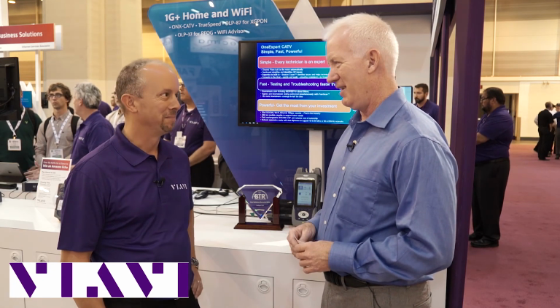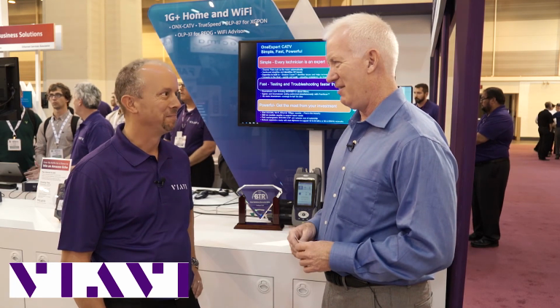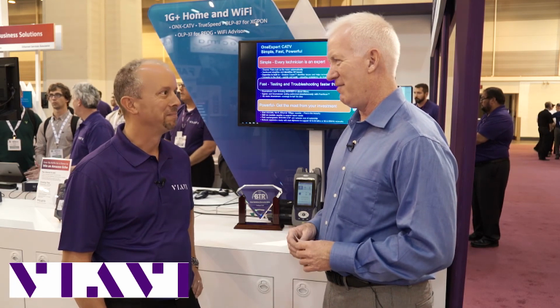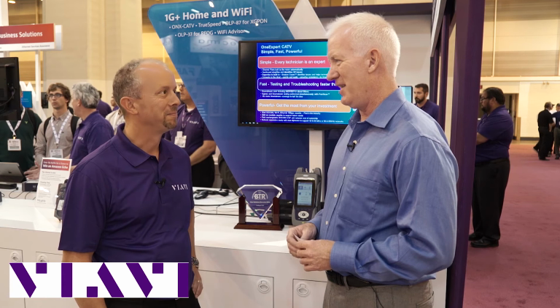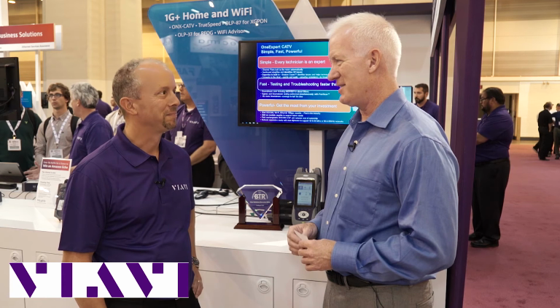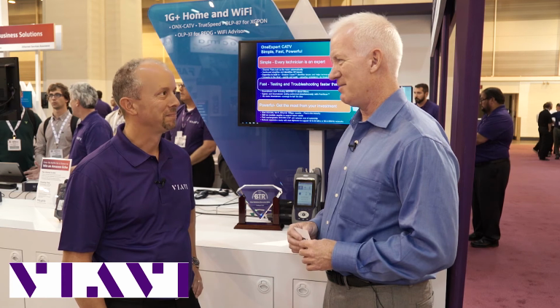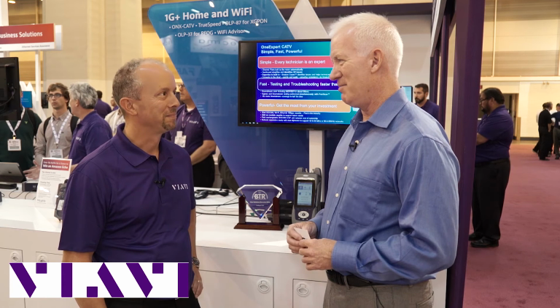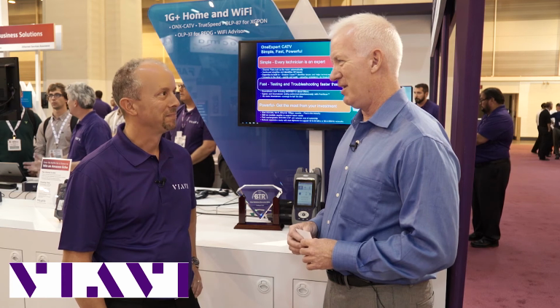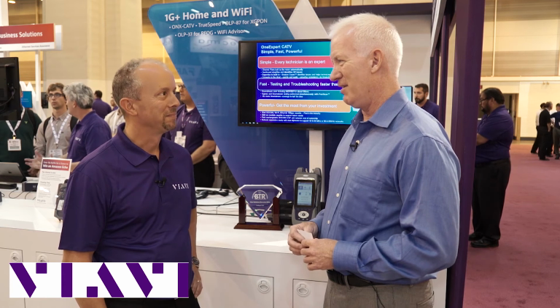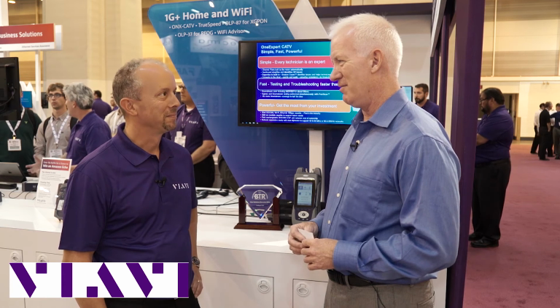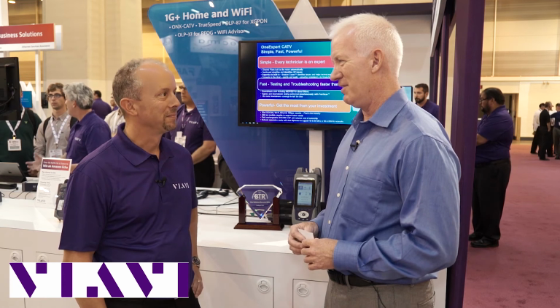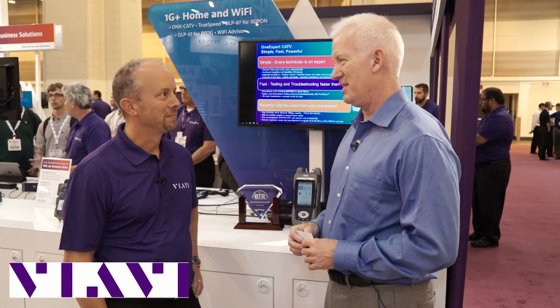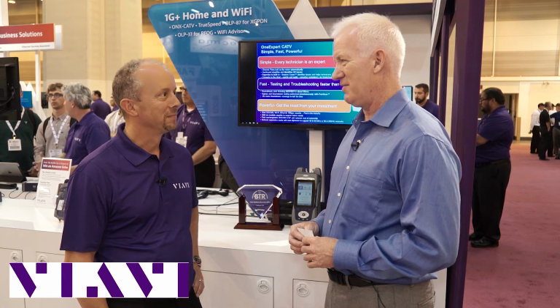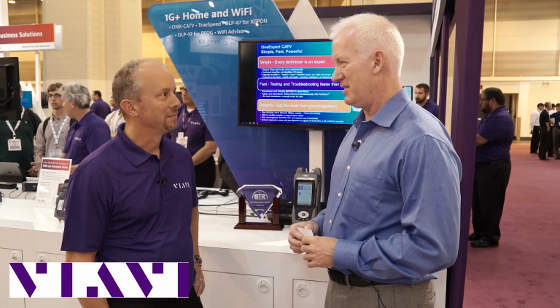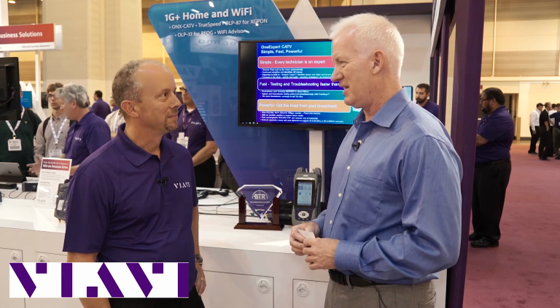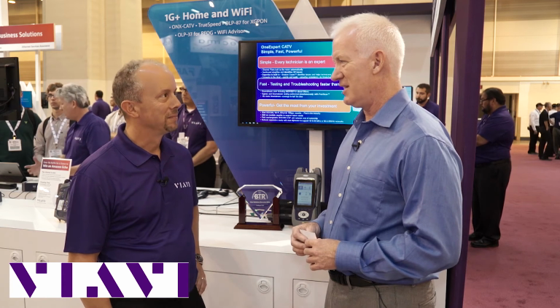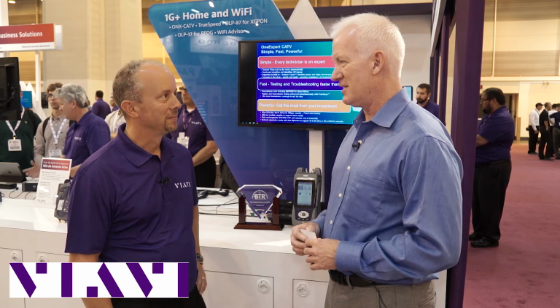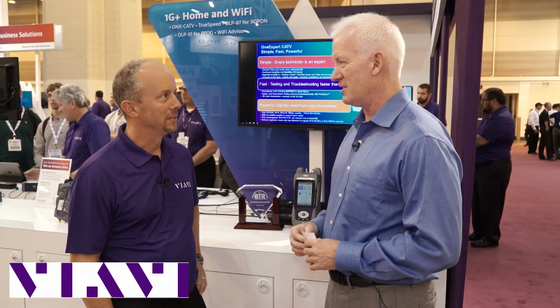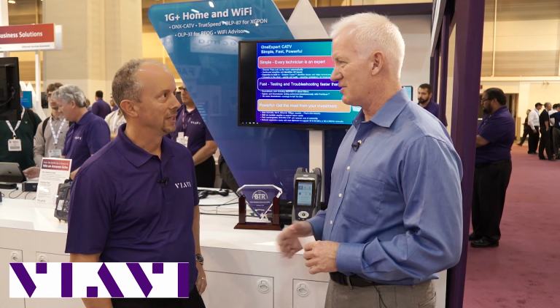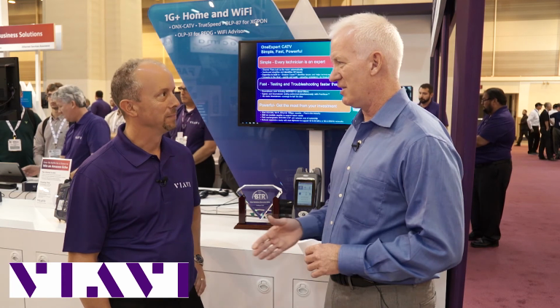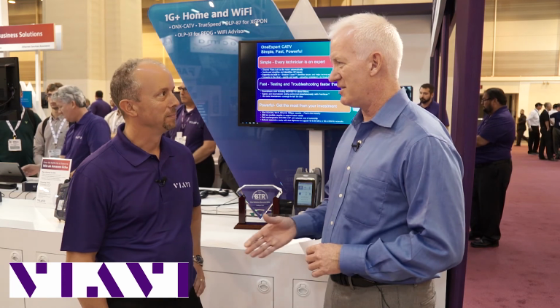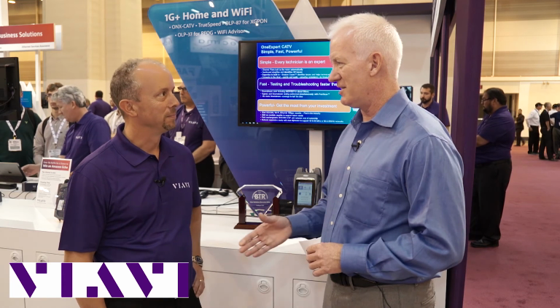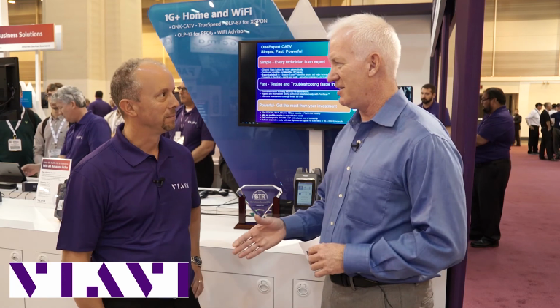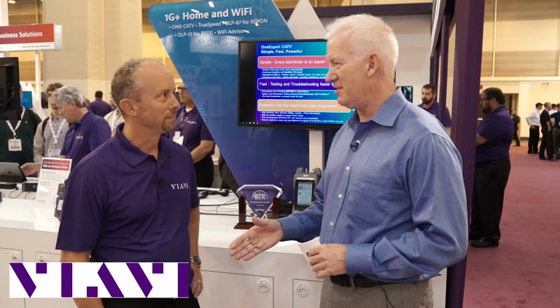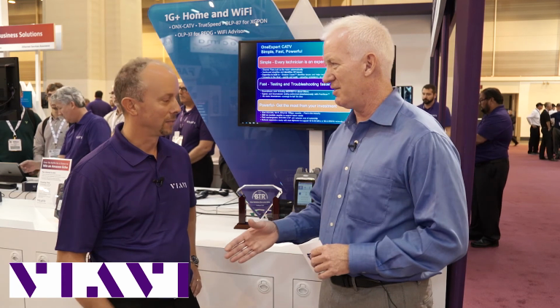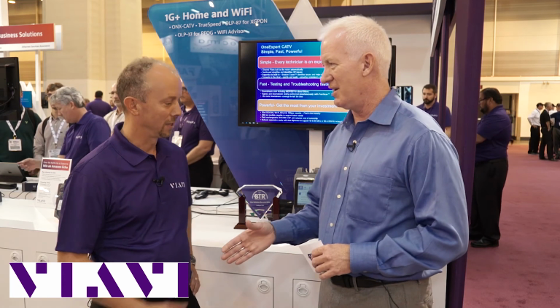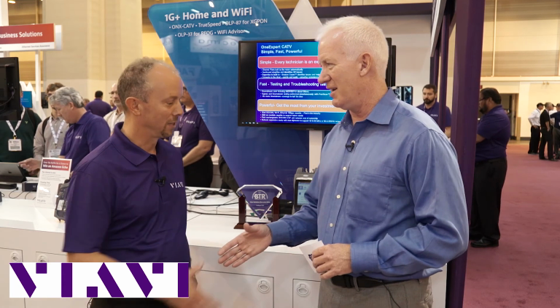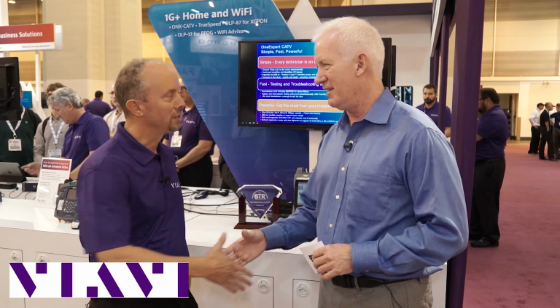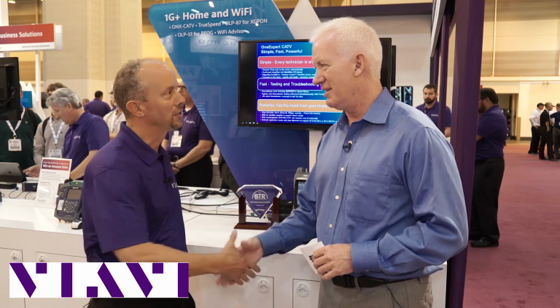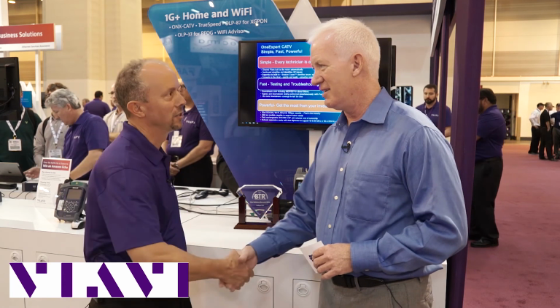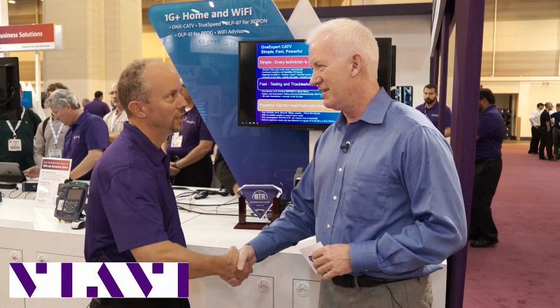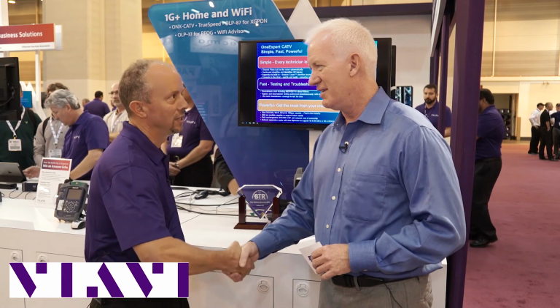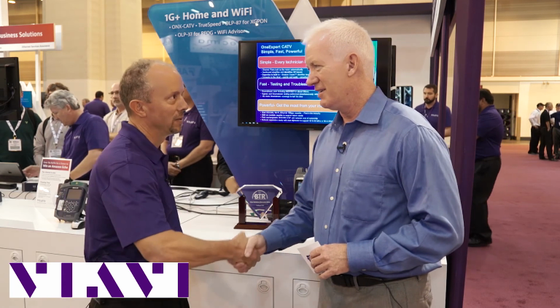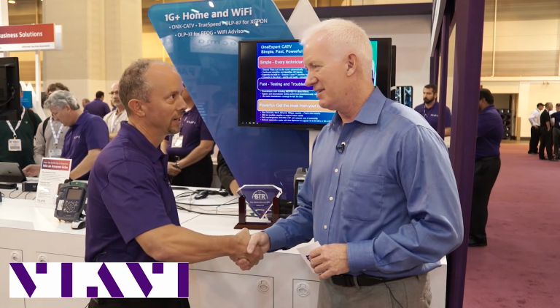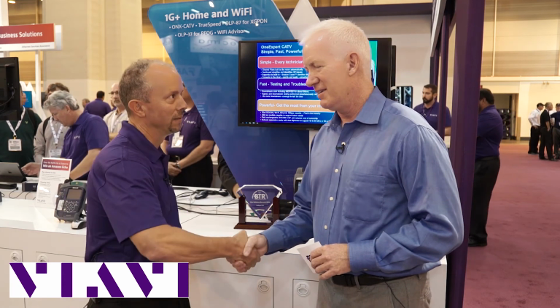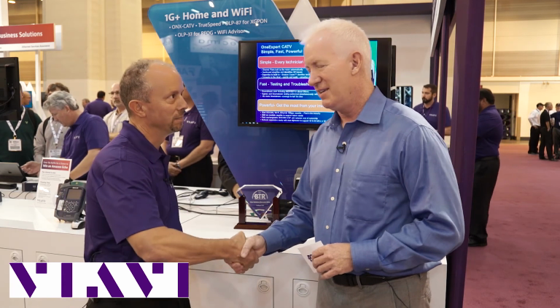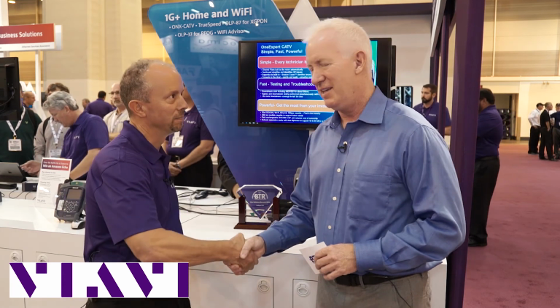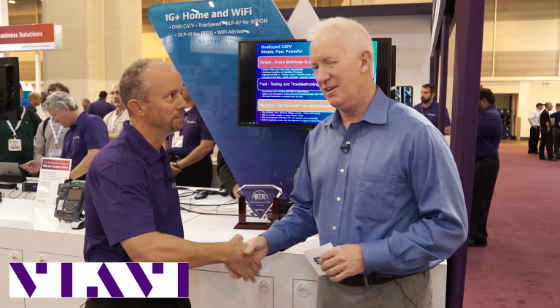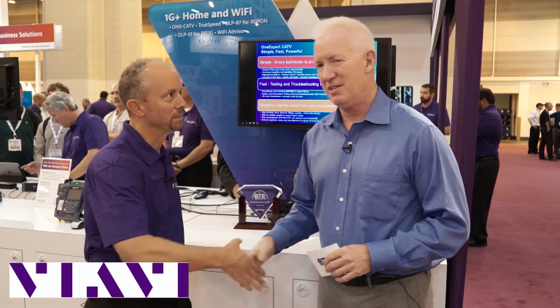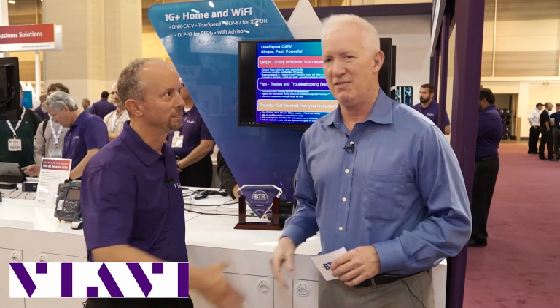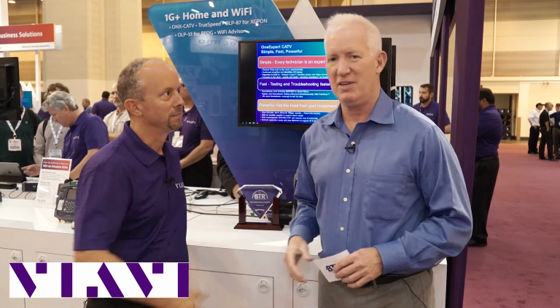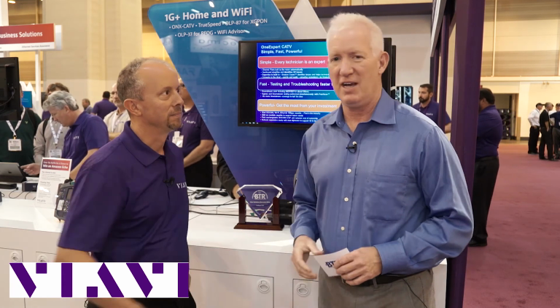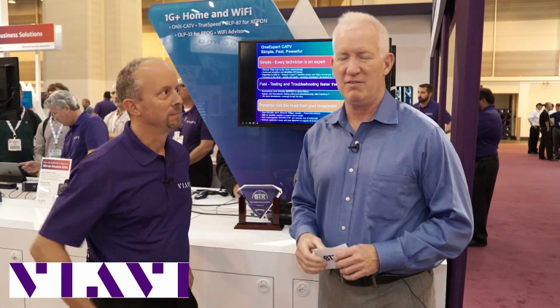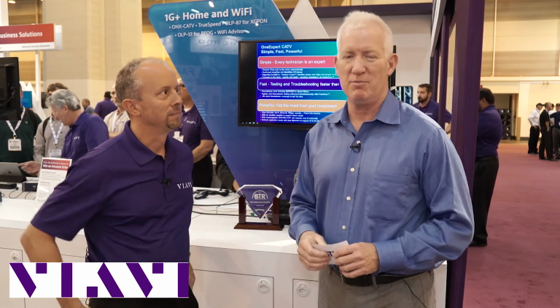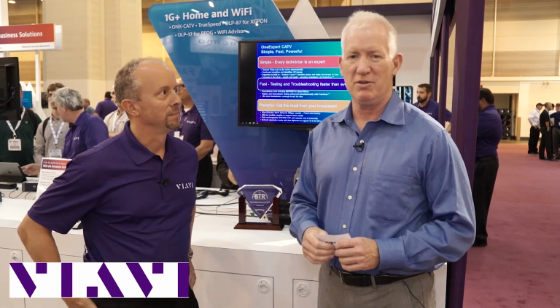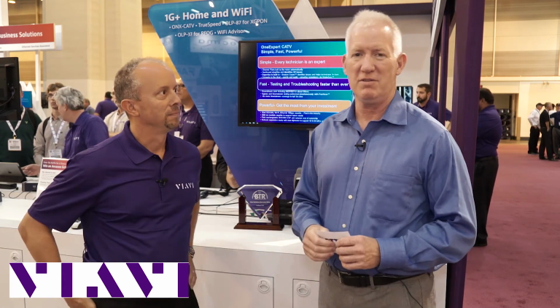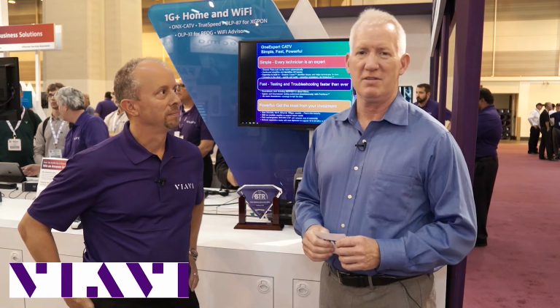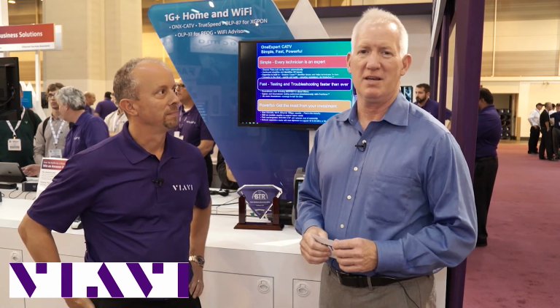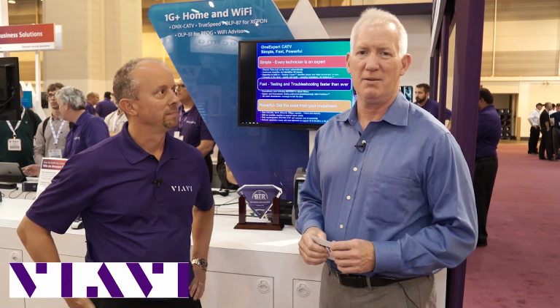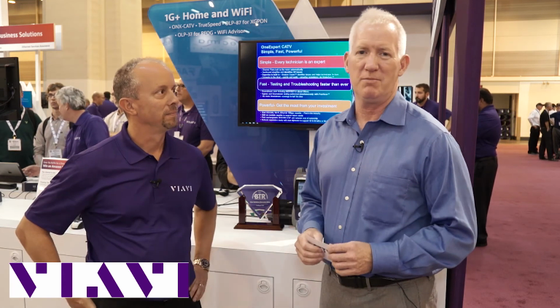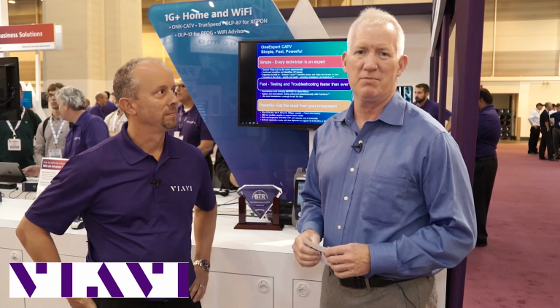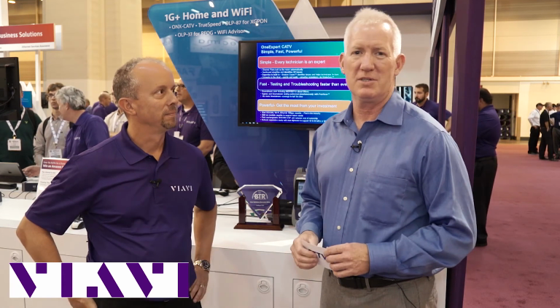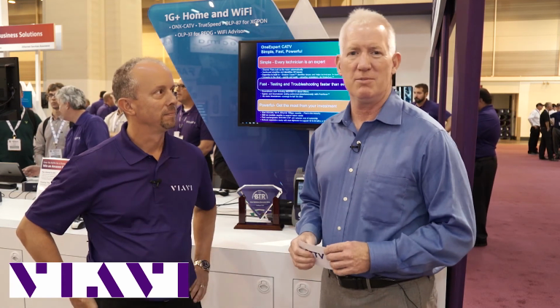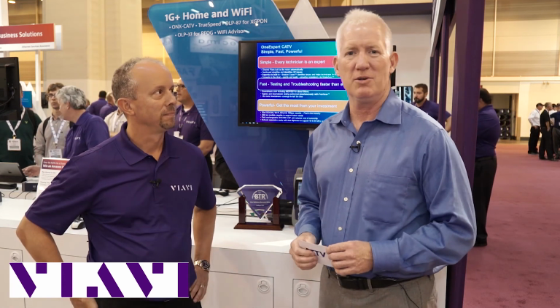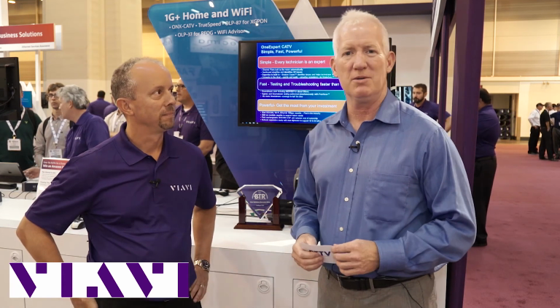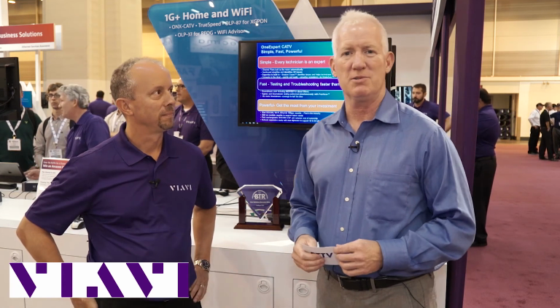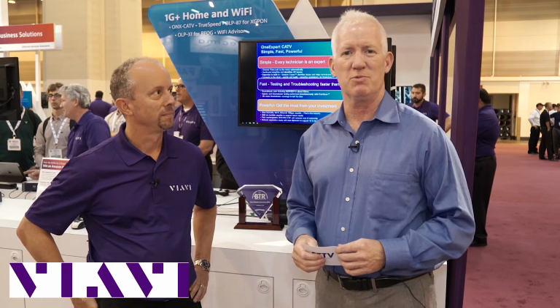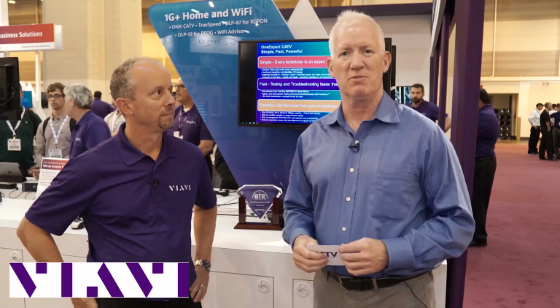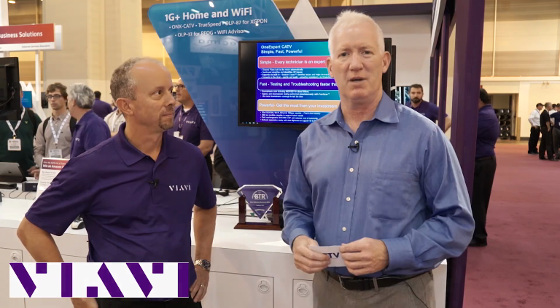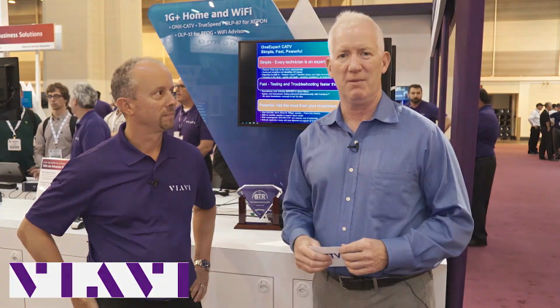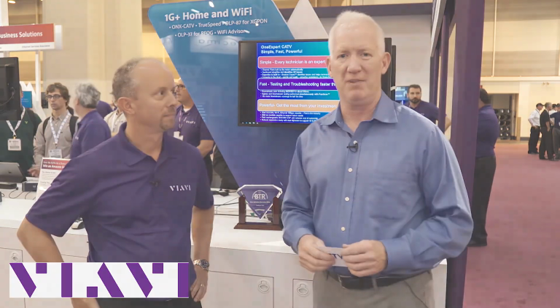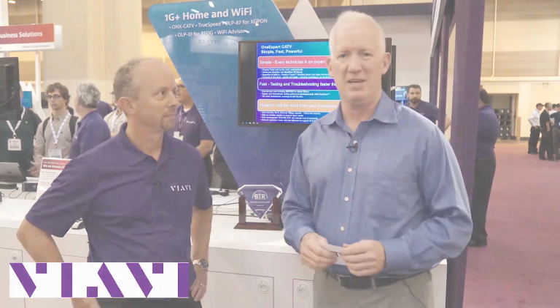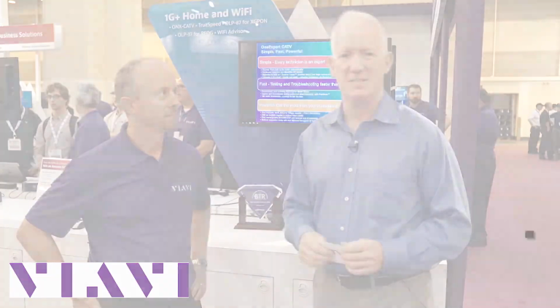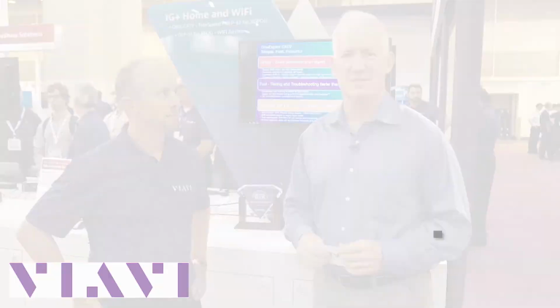And fast and powerful. That's fantastic. It's great seeing you again. Here at the VIAVI booth, I'm Tim Herms with Rob Flask. Thank you.